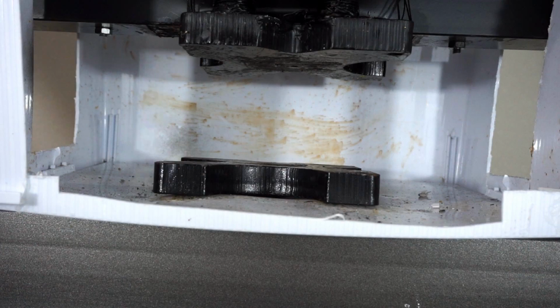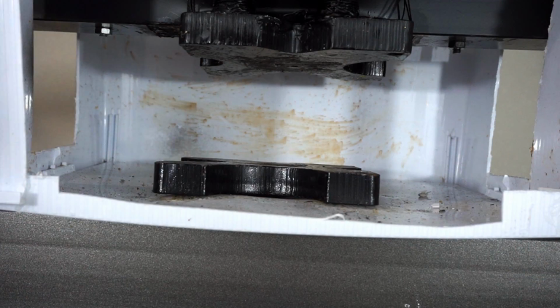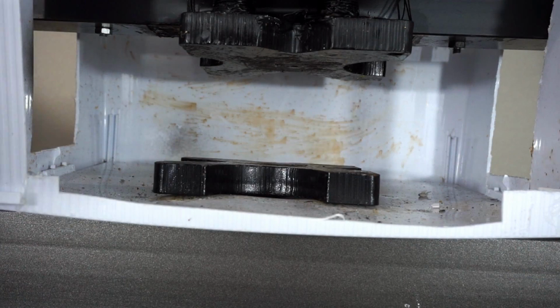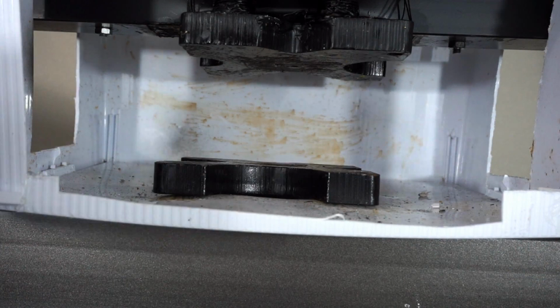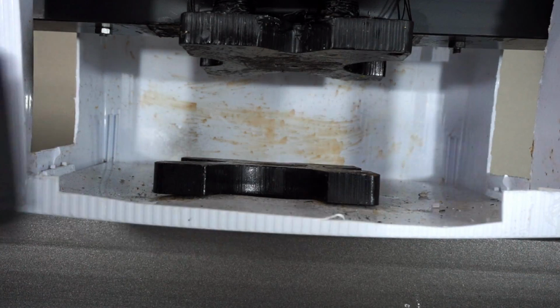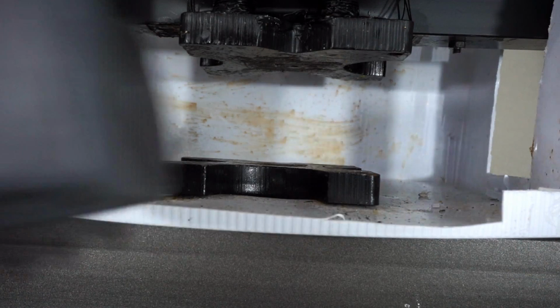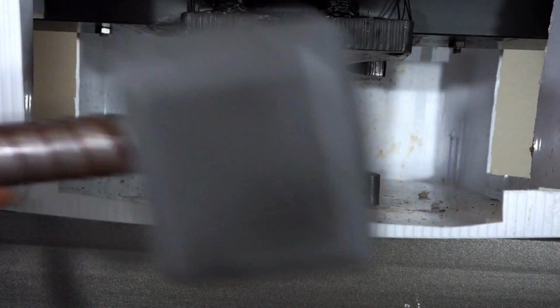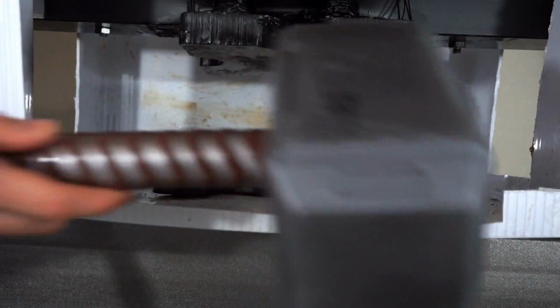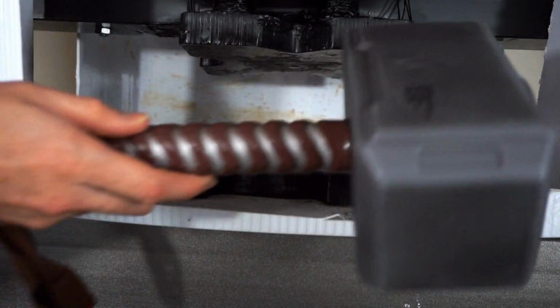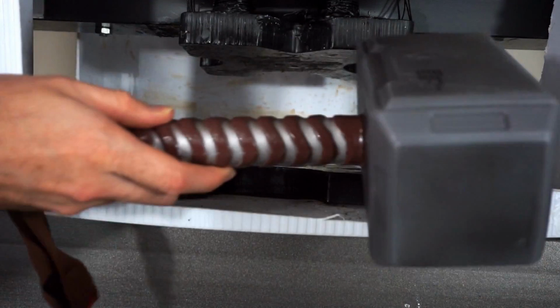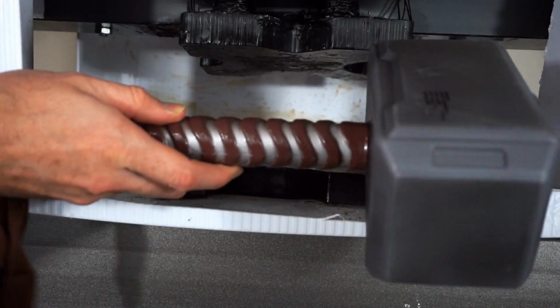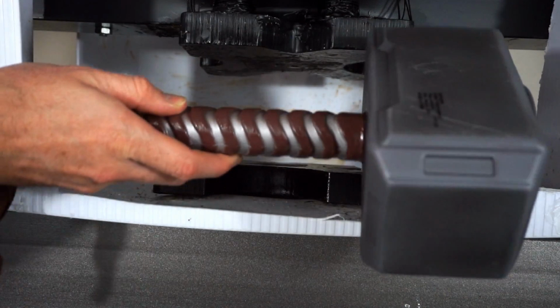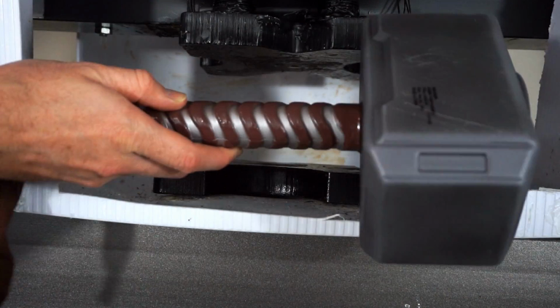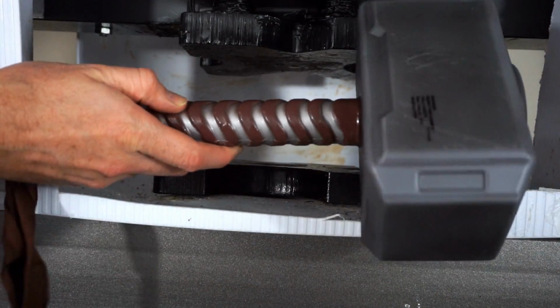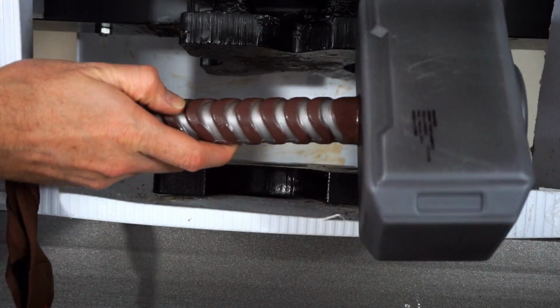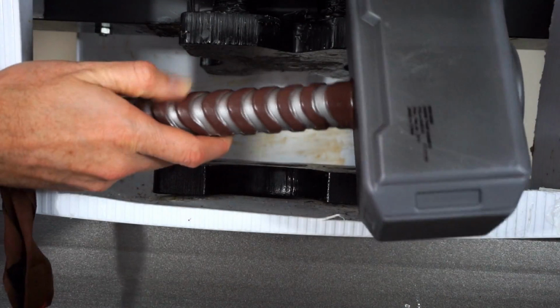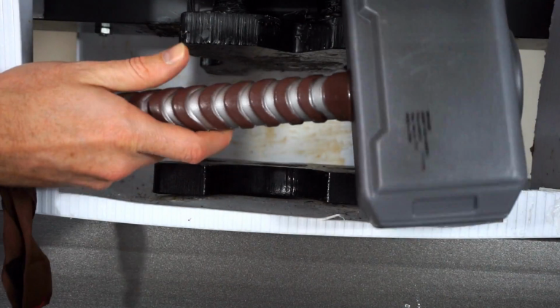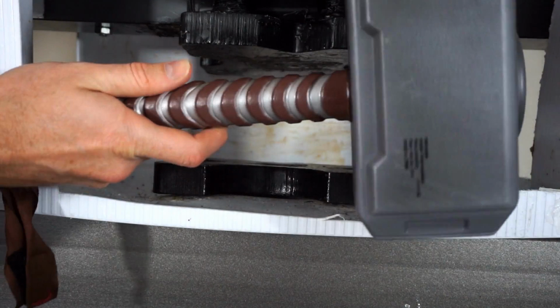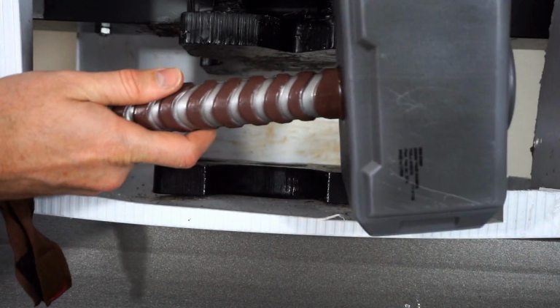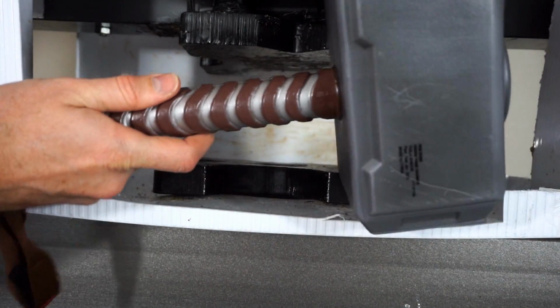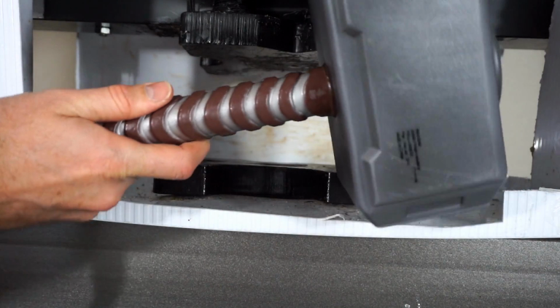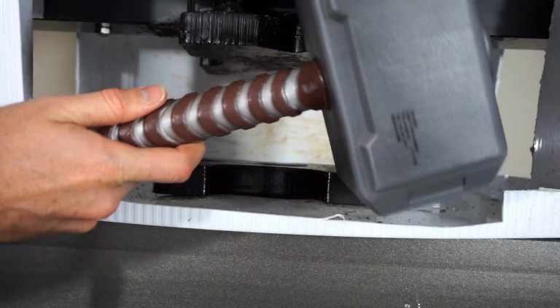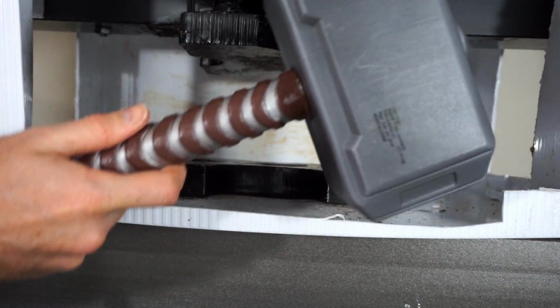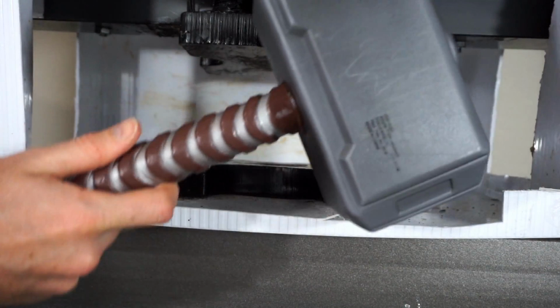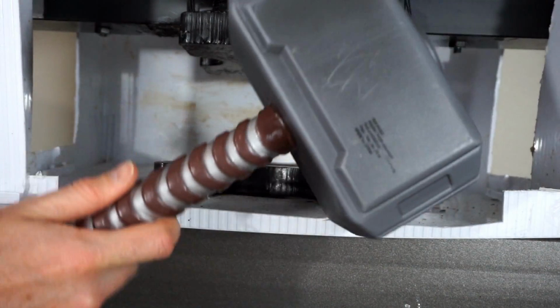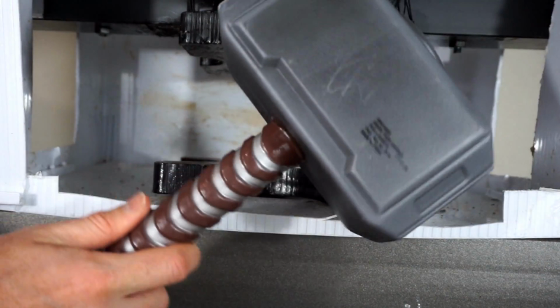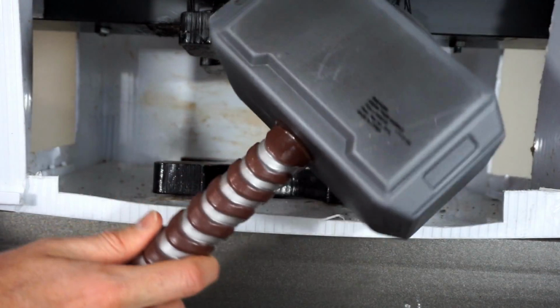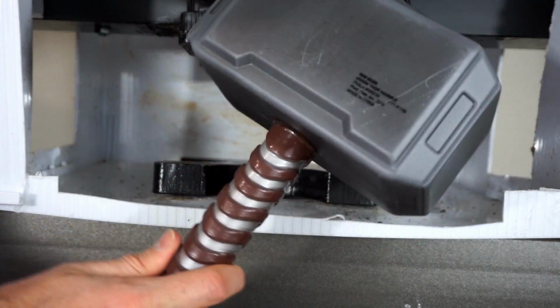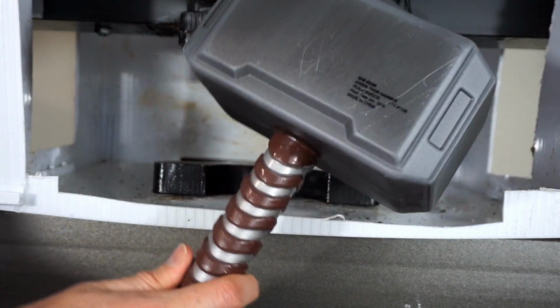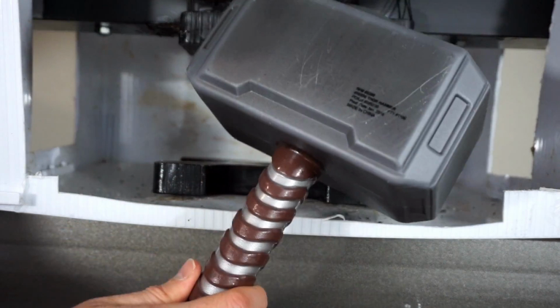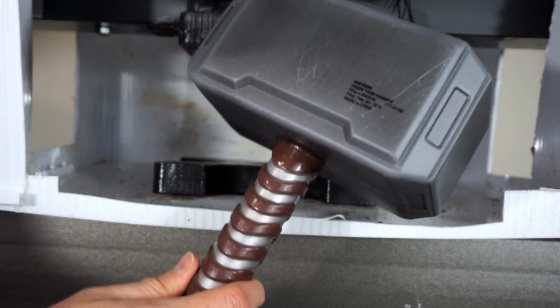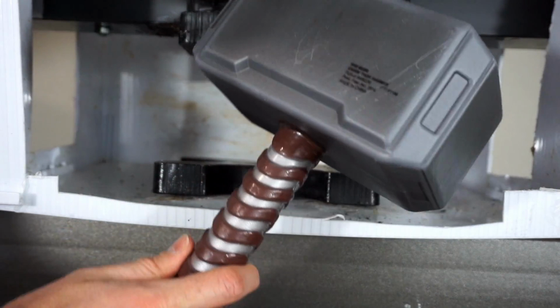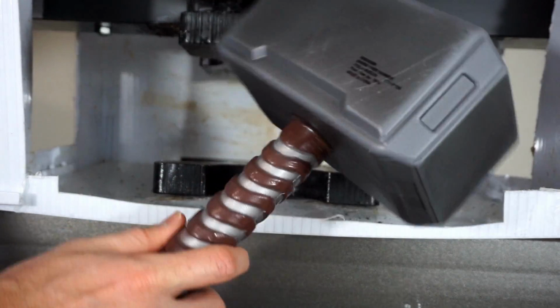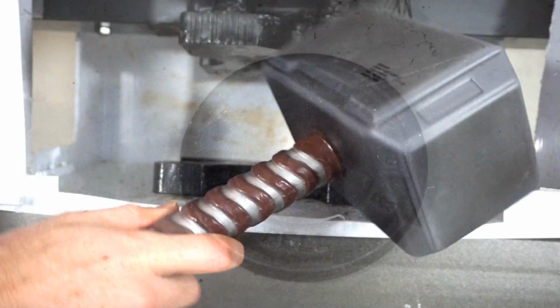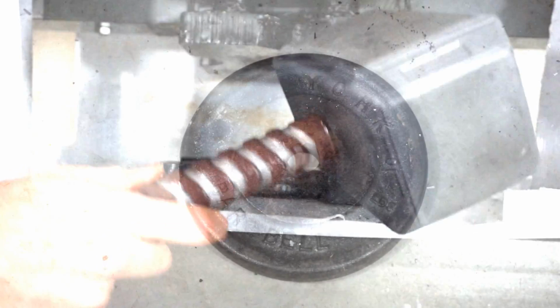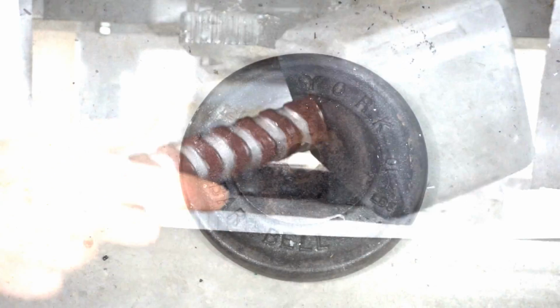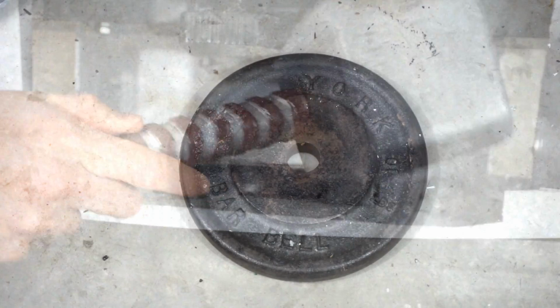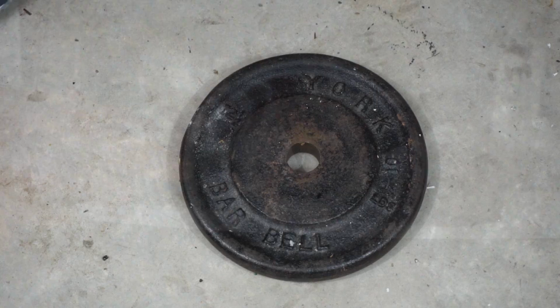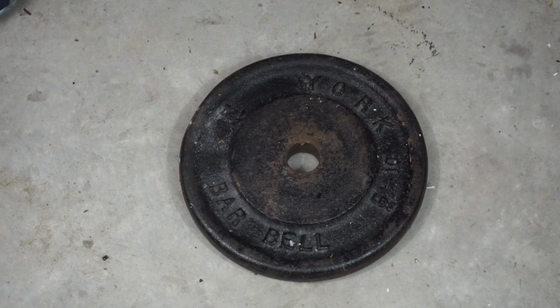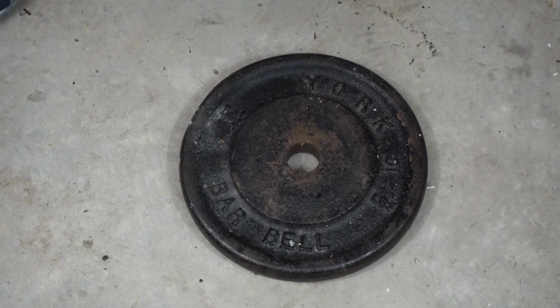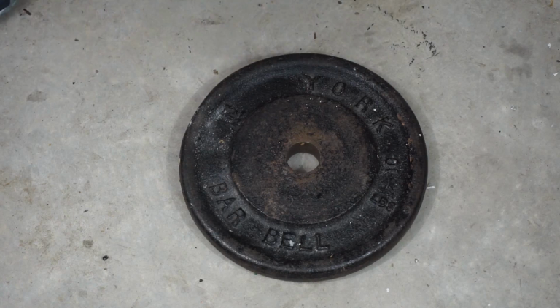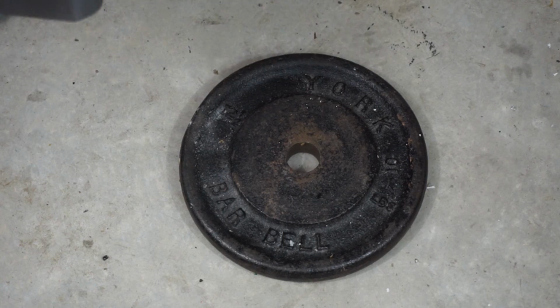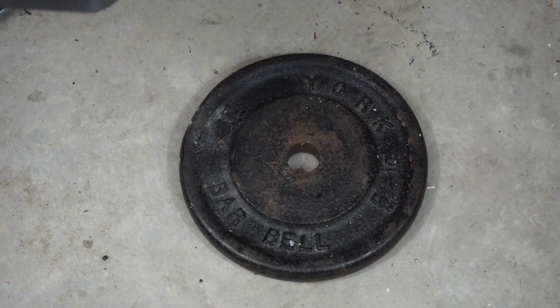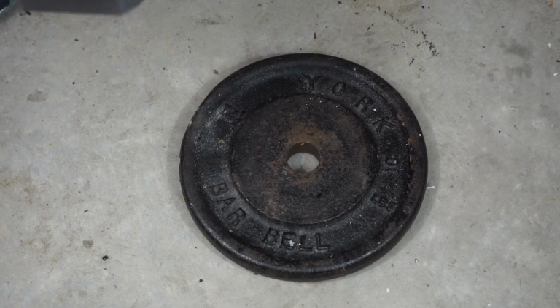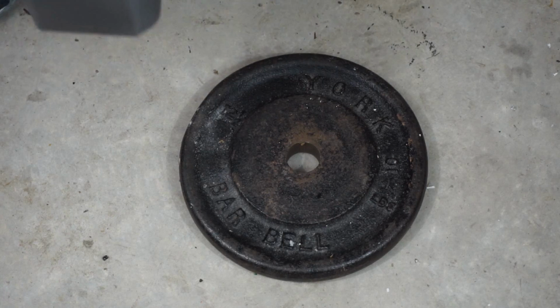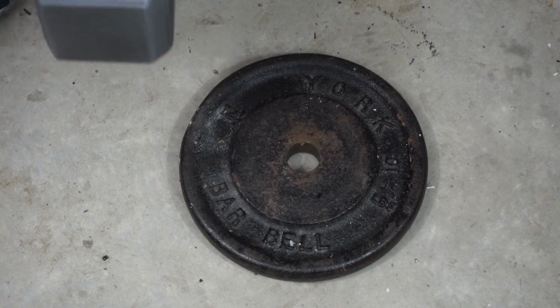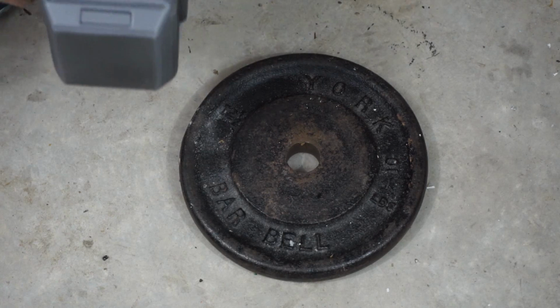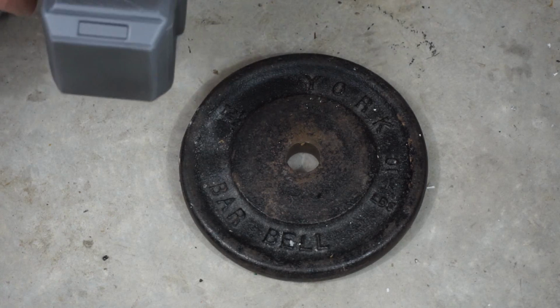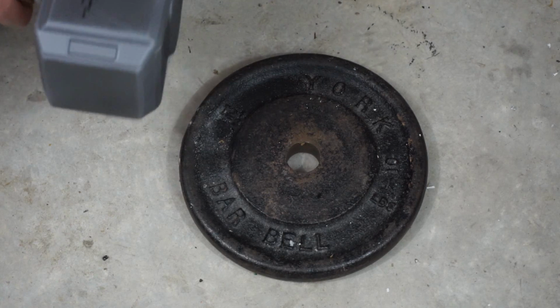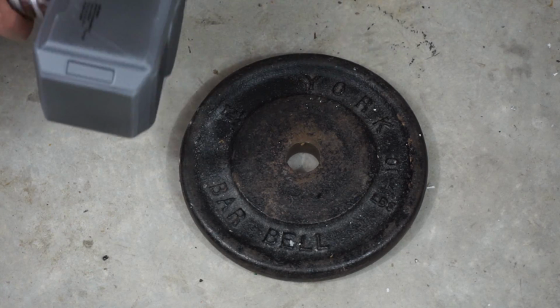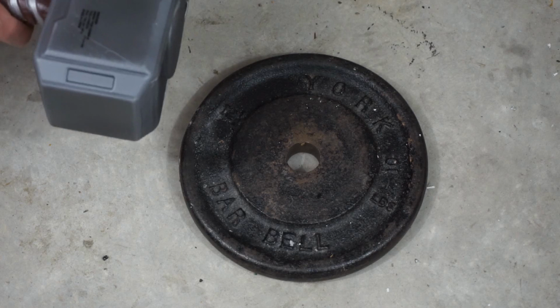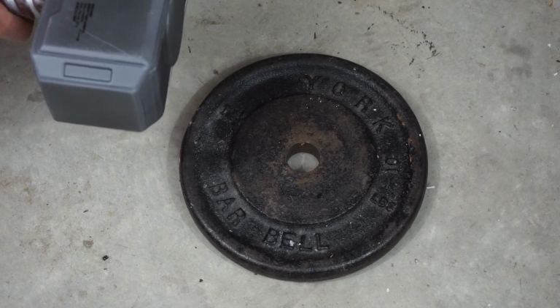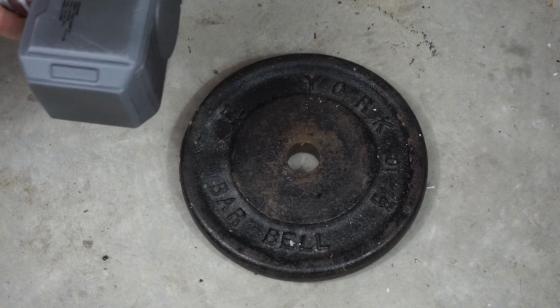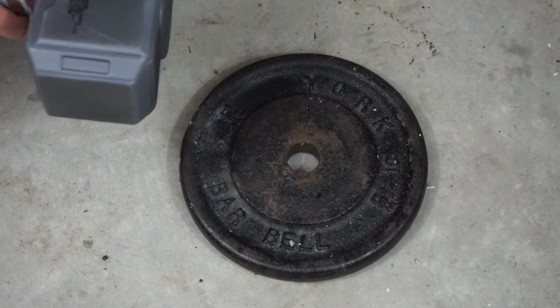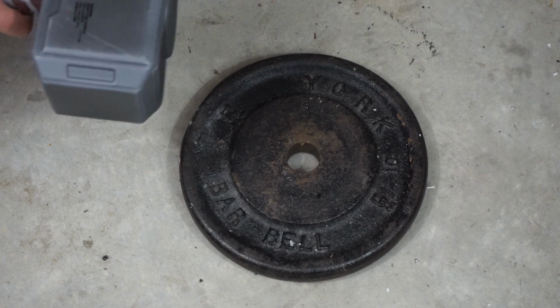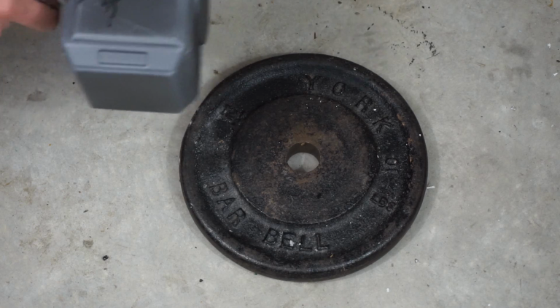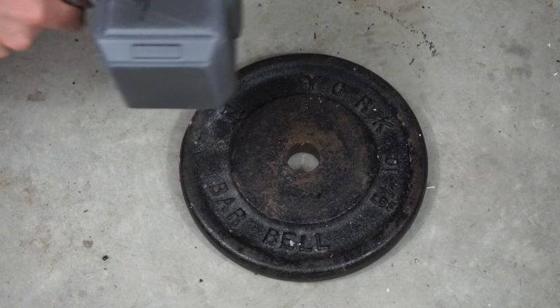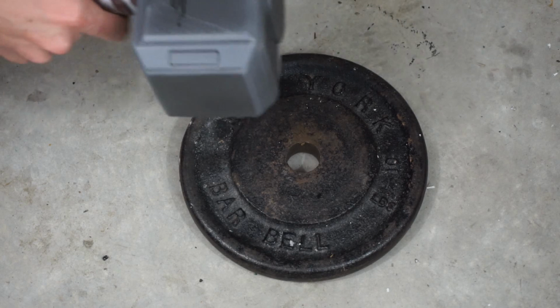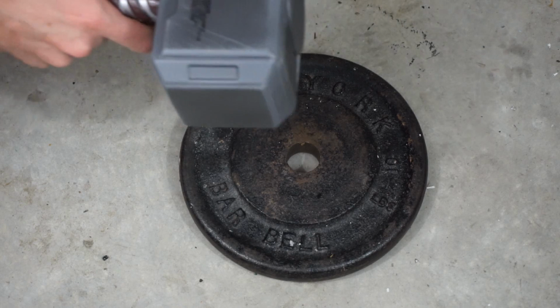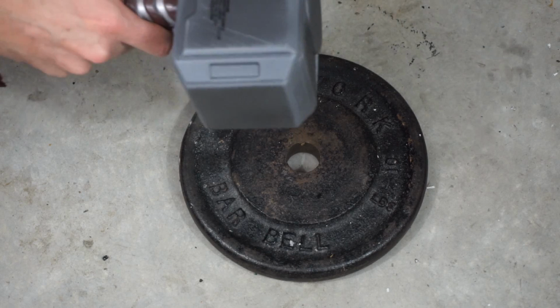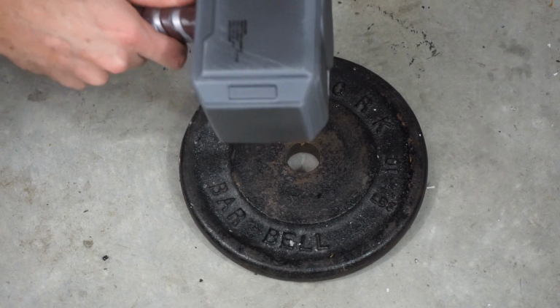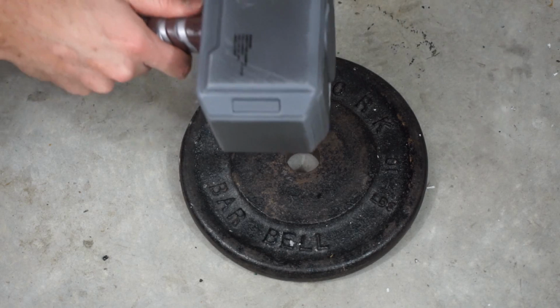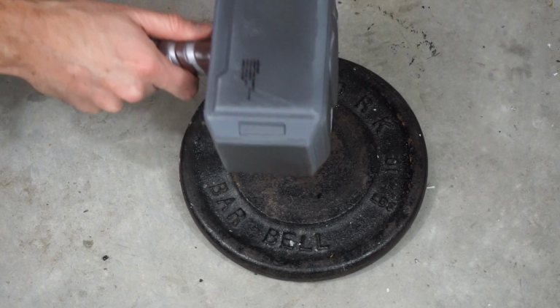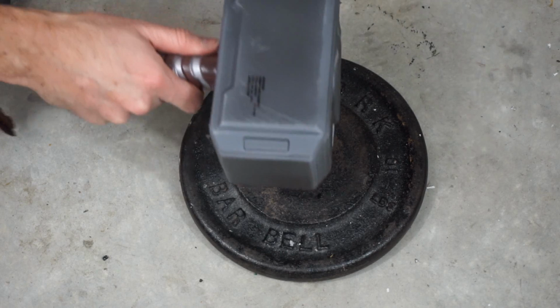Today I'm going to be crushing Thor's hammer. As you can see, this is a real Thor's hammer.